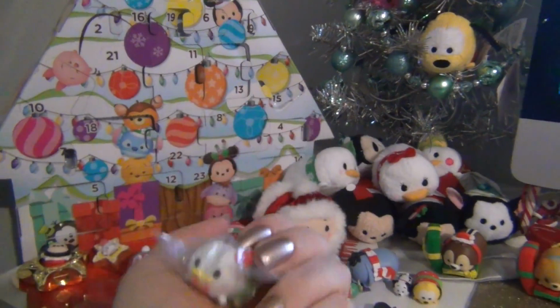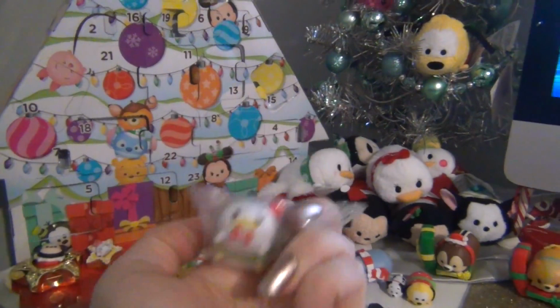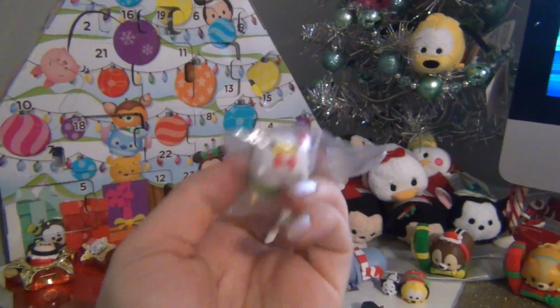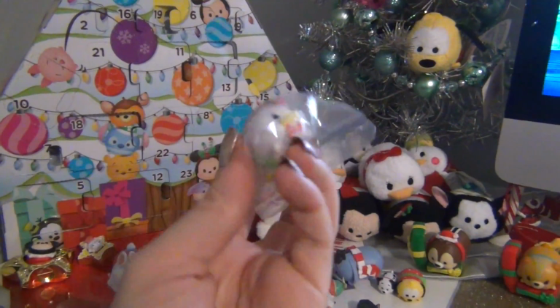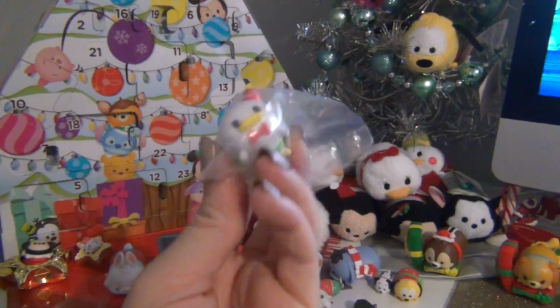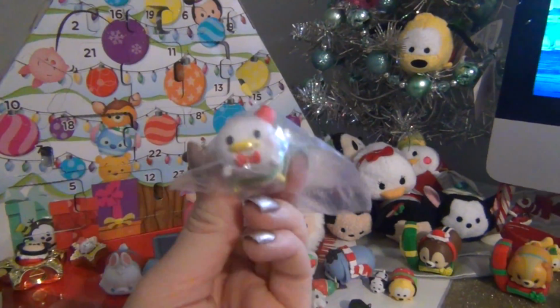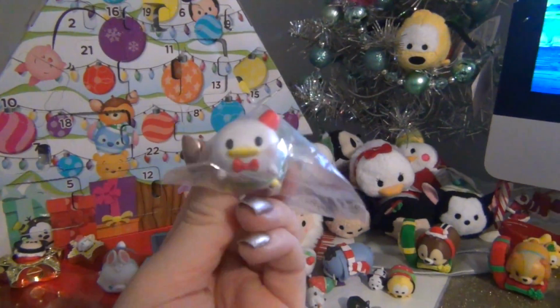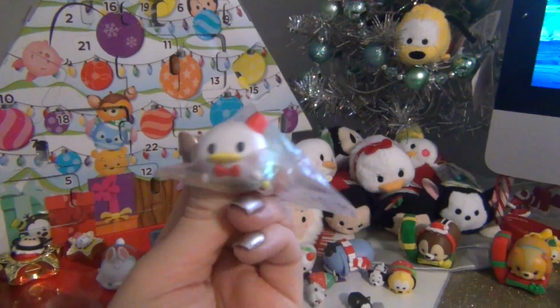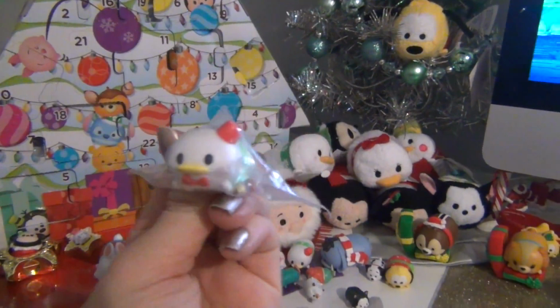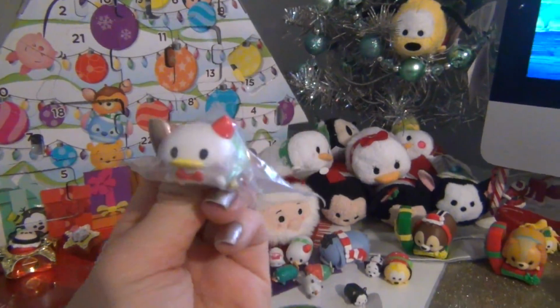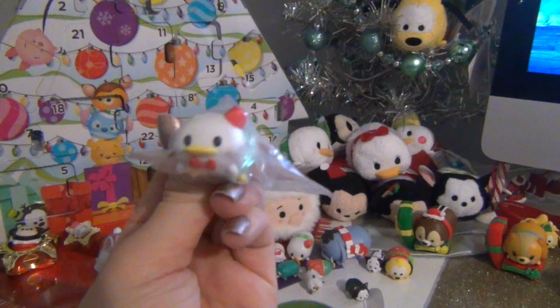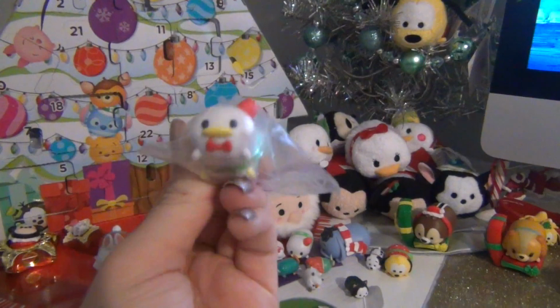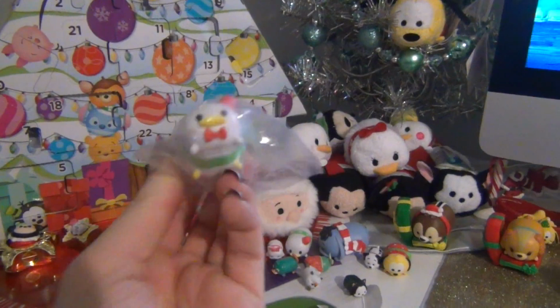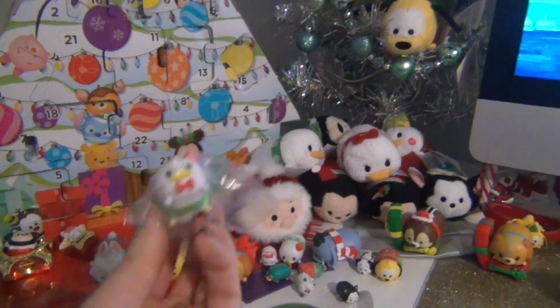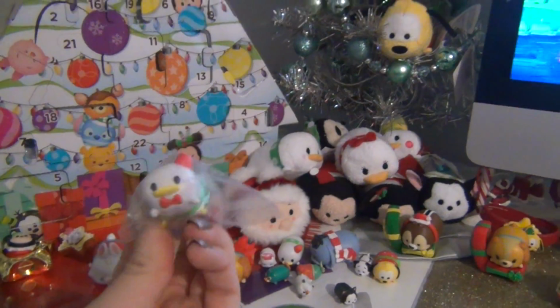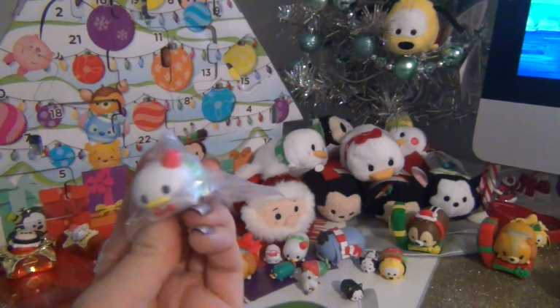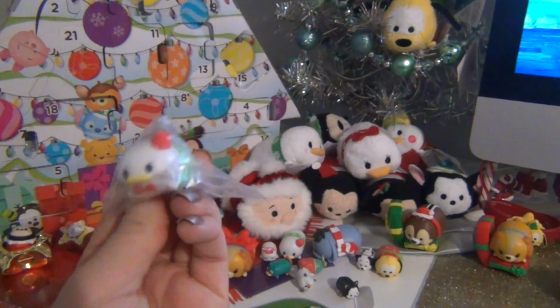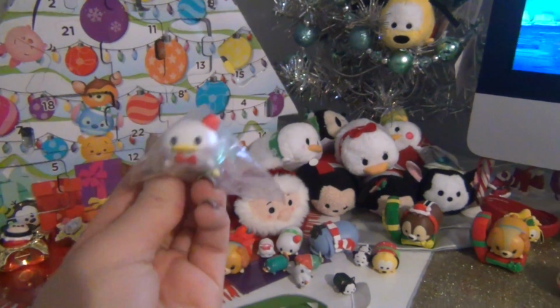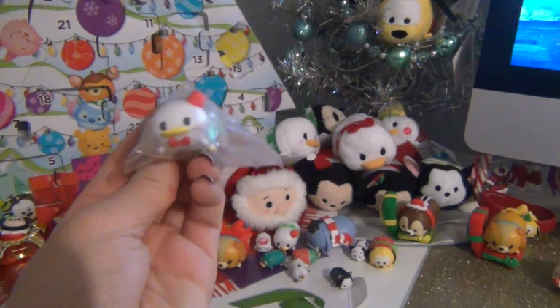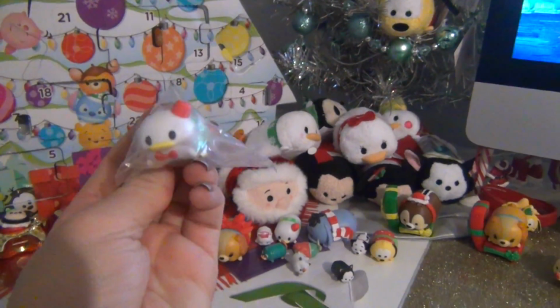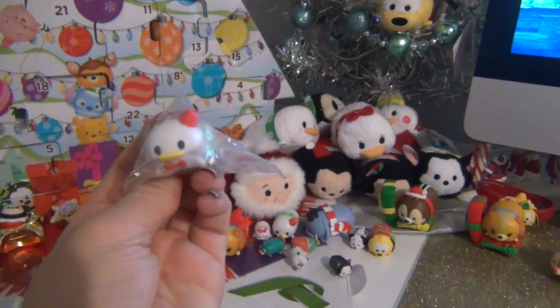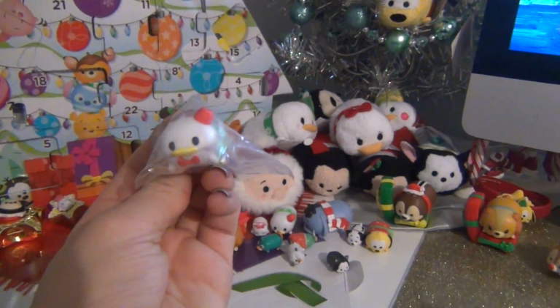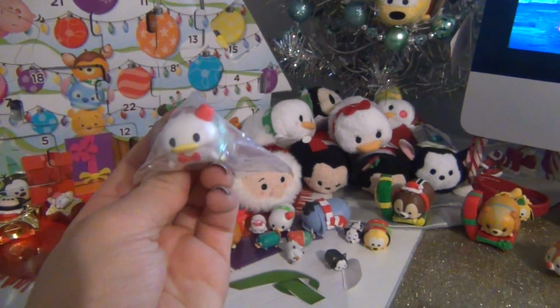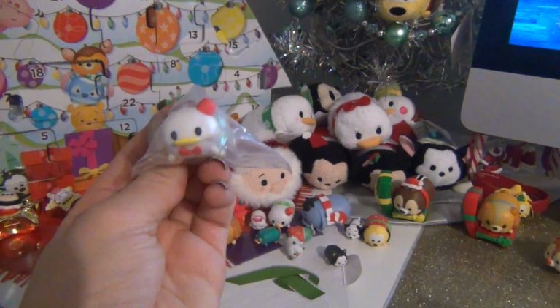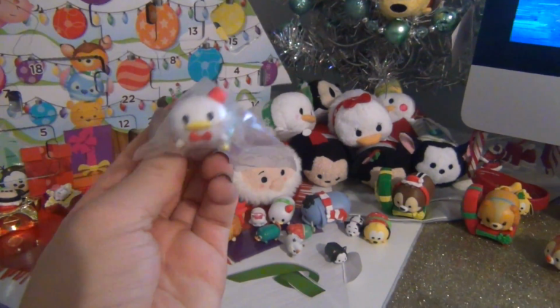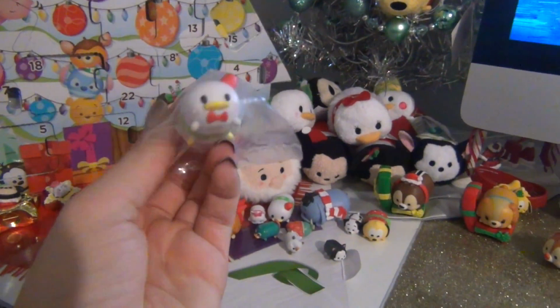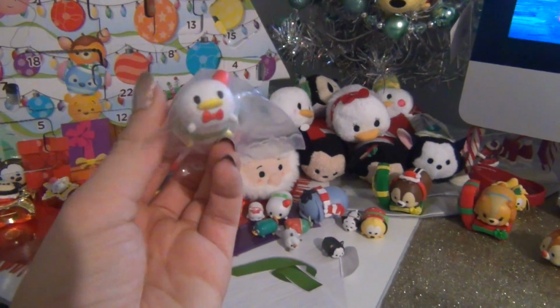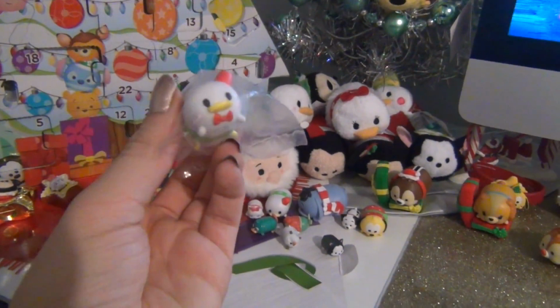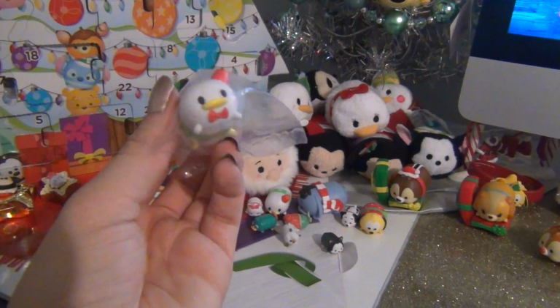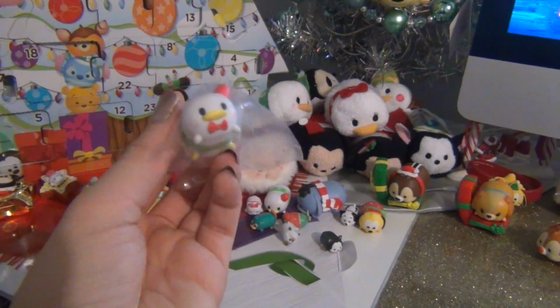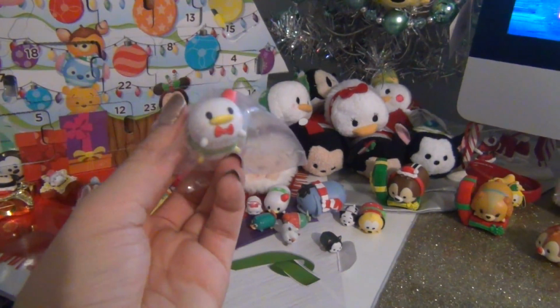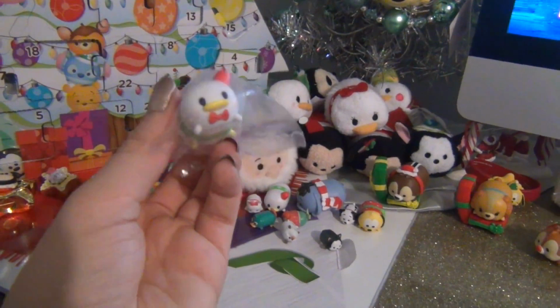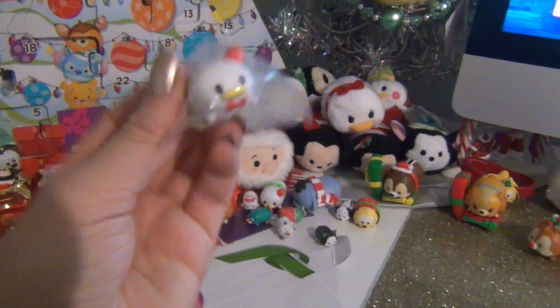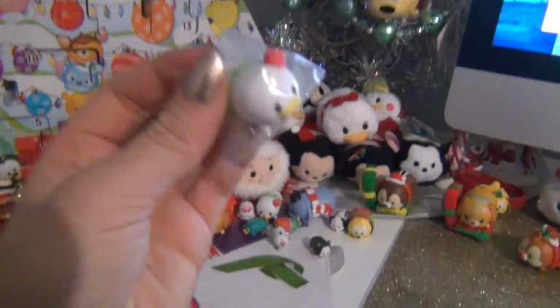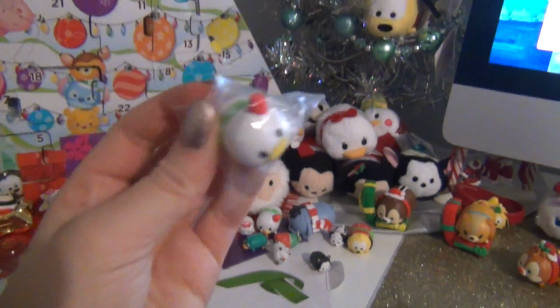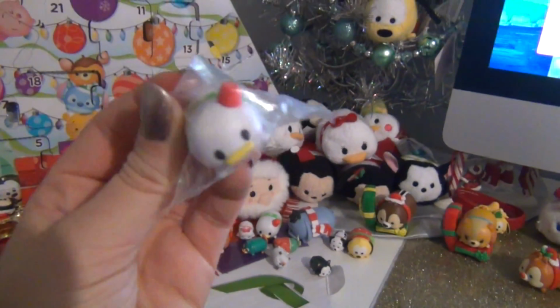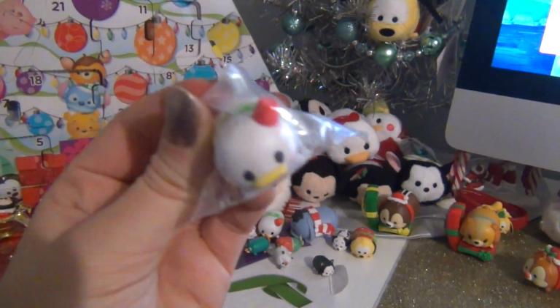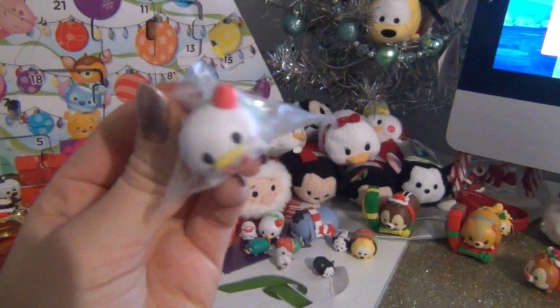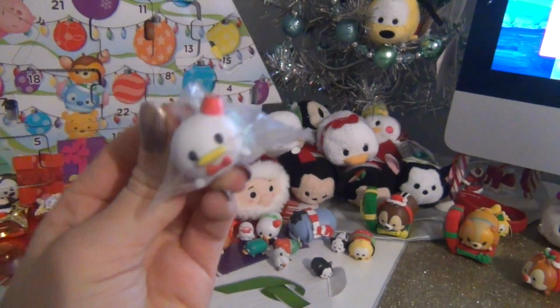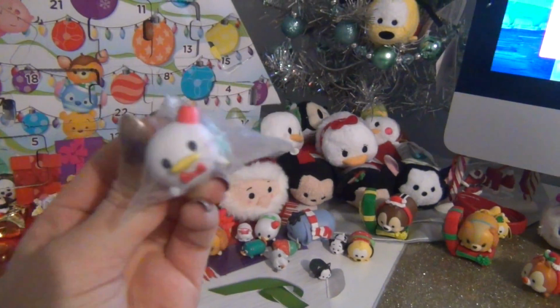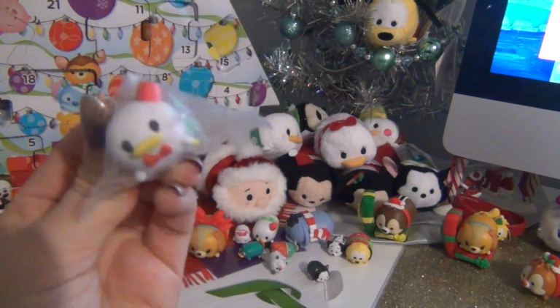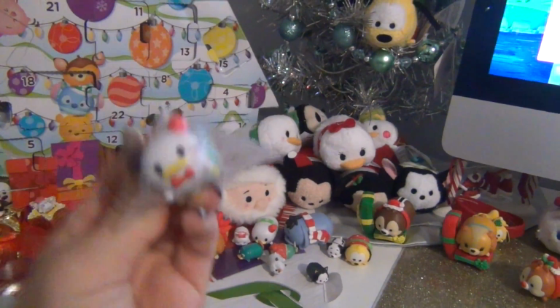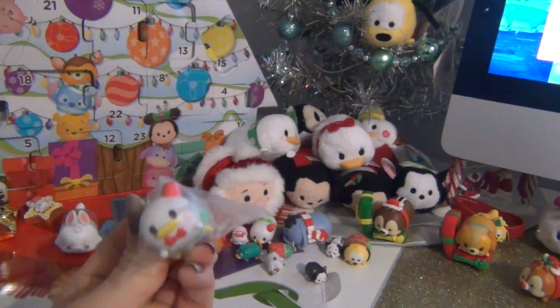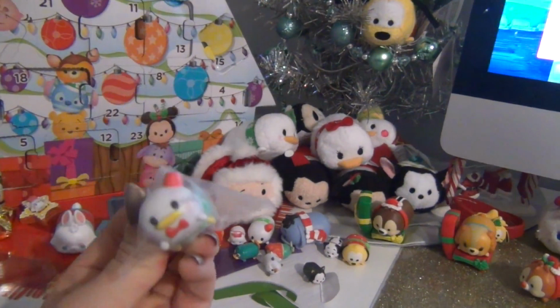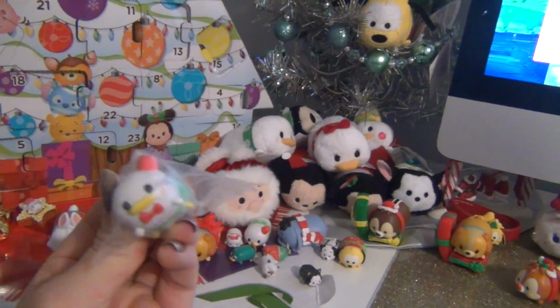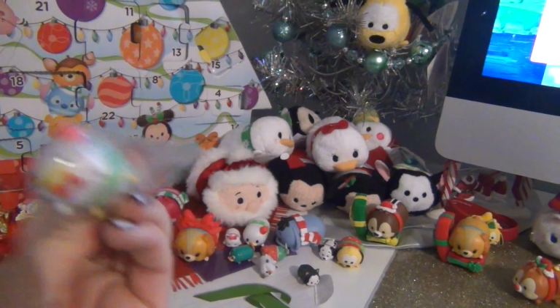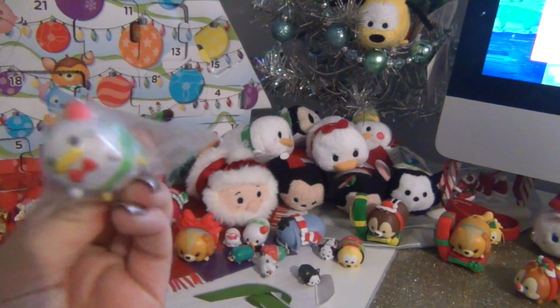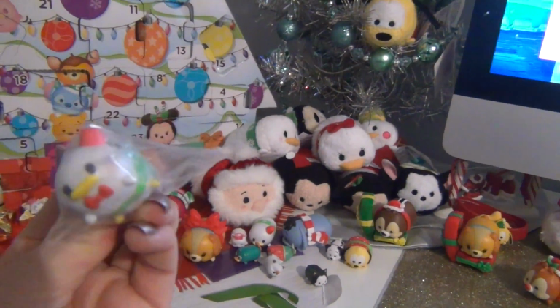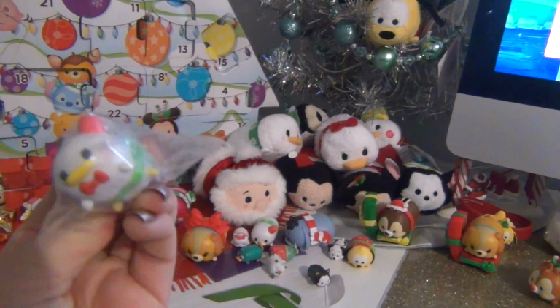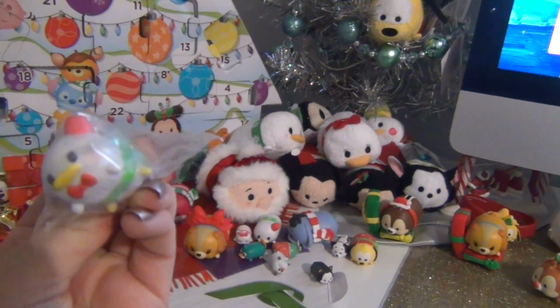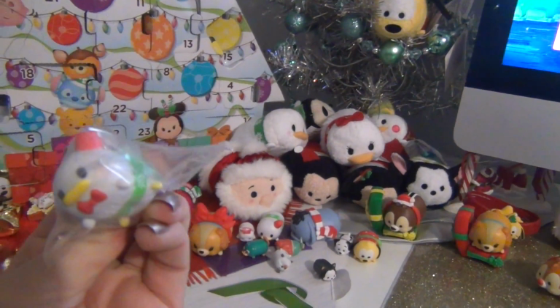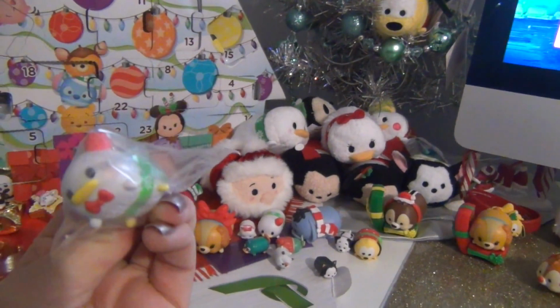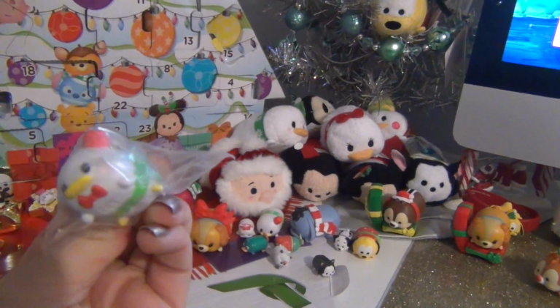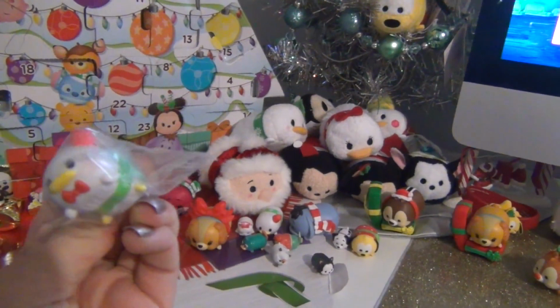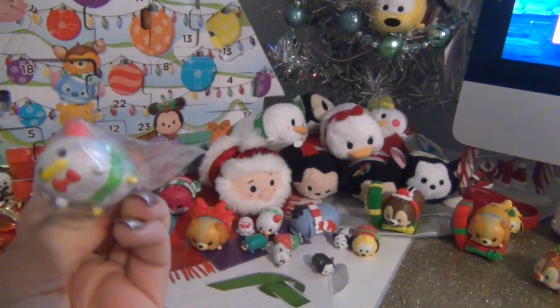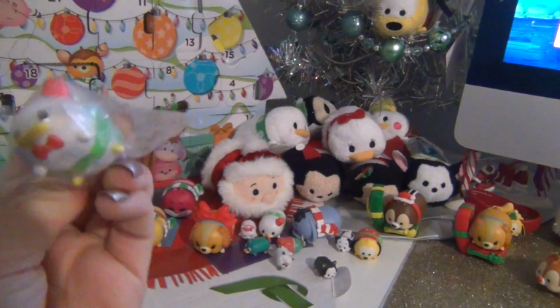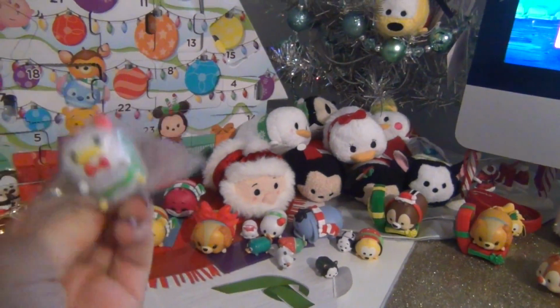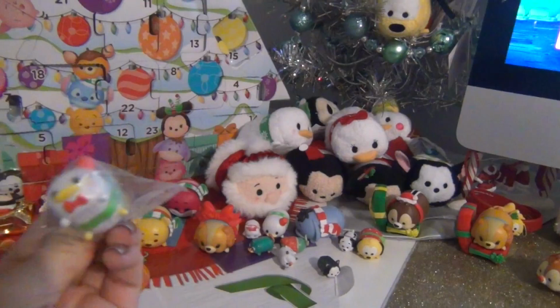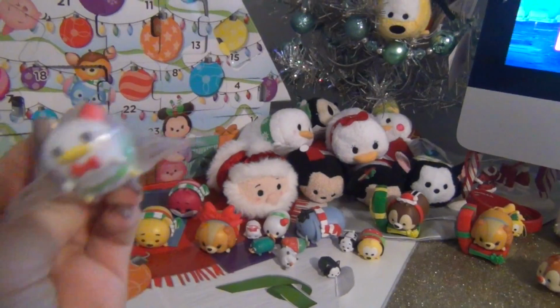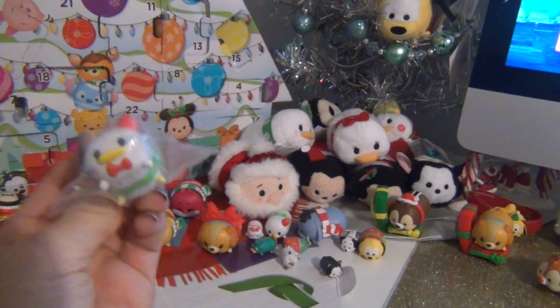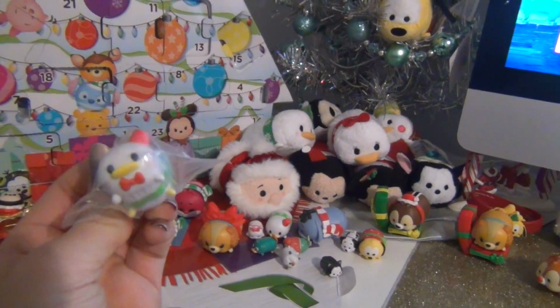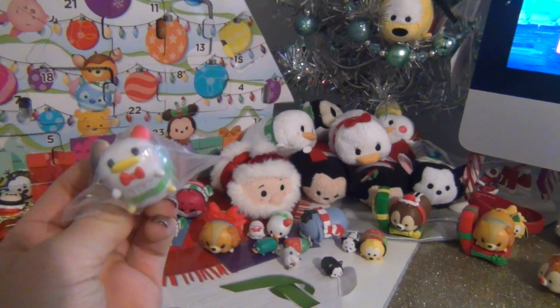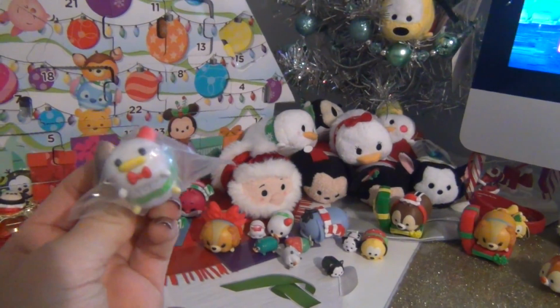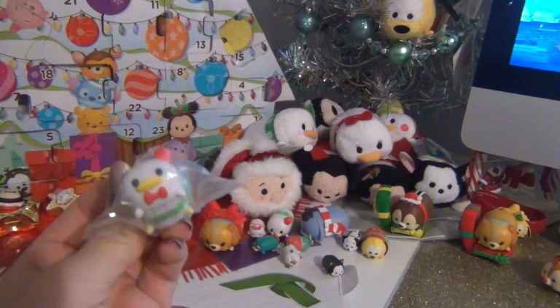I really wish Dumbo was in this. Maybe we'll get the Dumbo plush today. If Dumbo is not in this plush advent calendar, I'm going to cry.